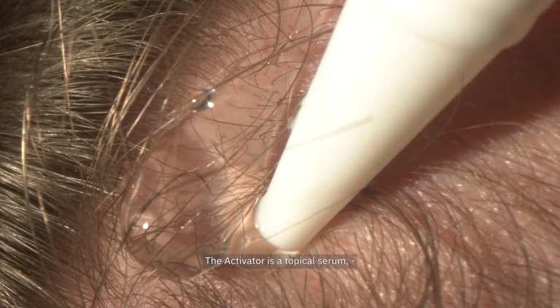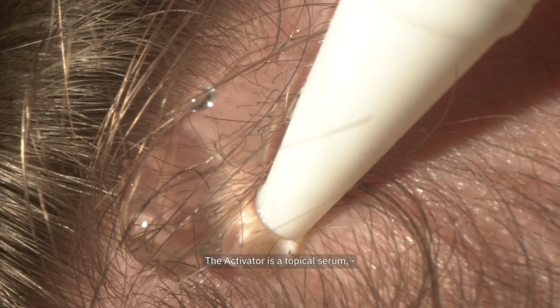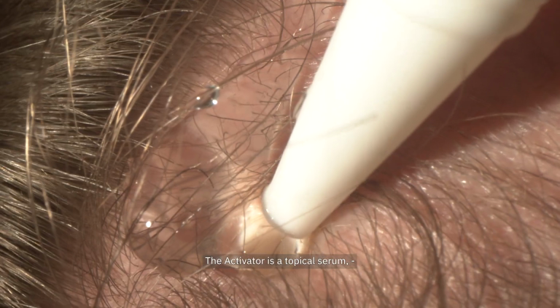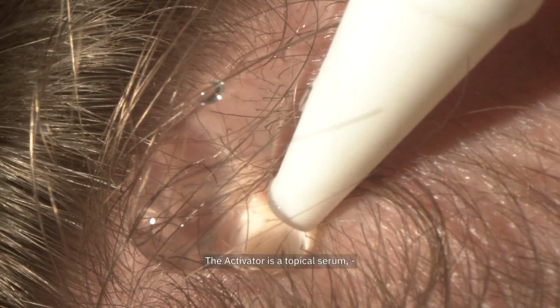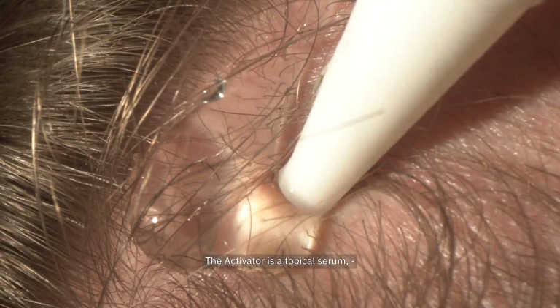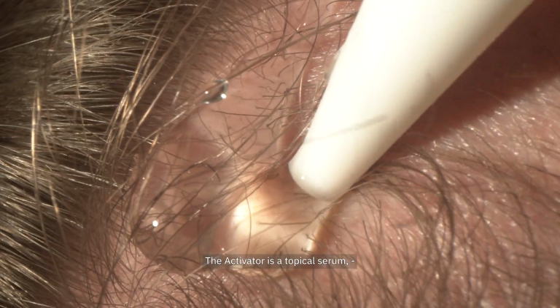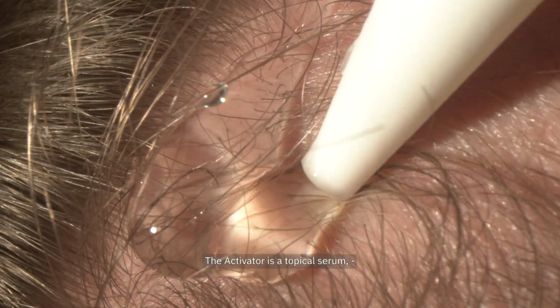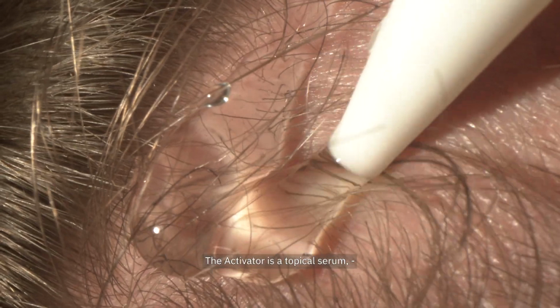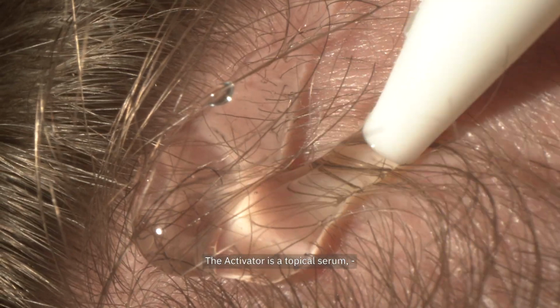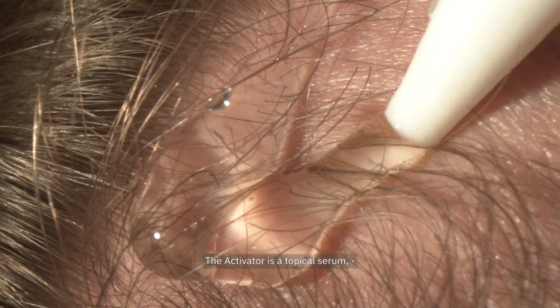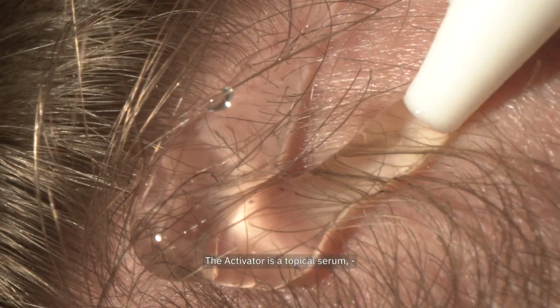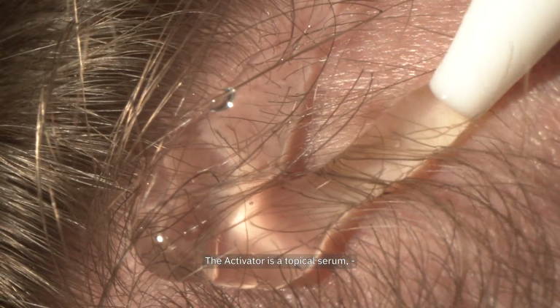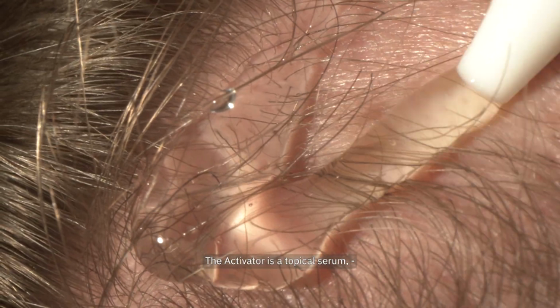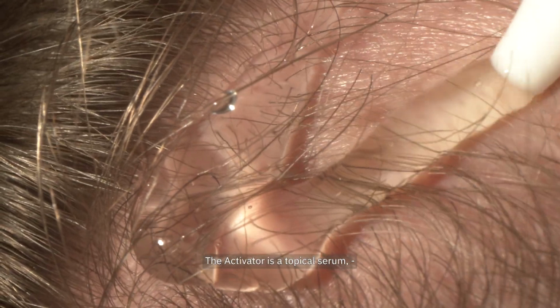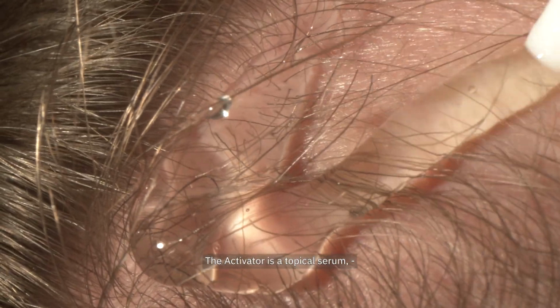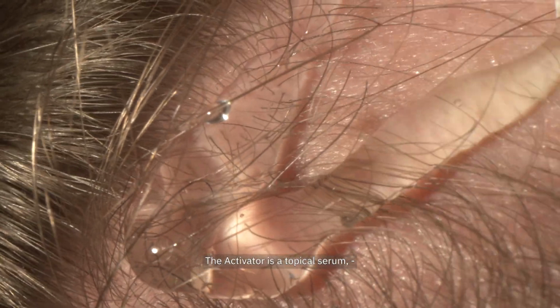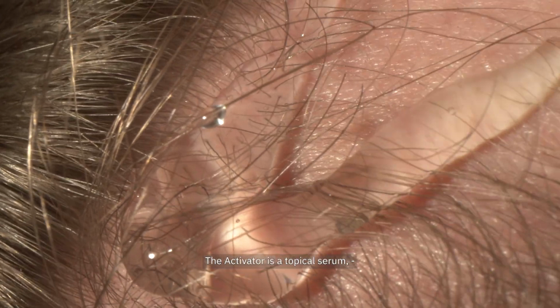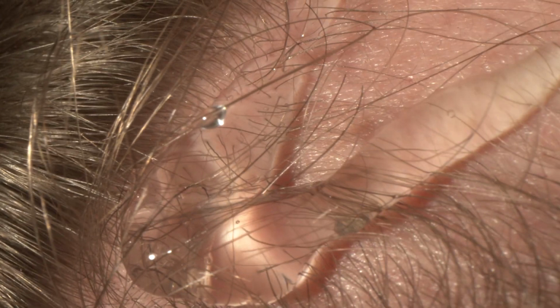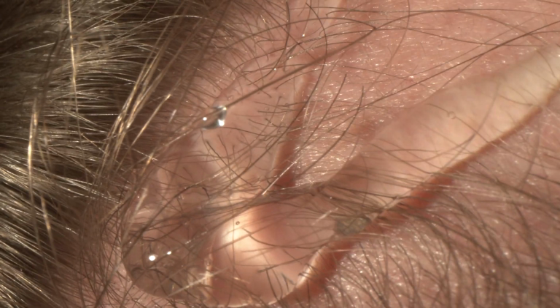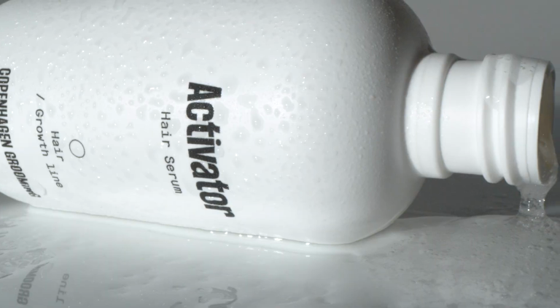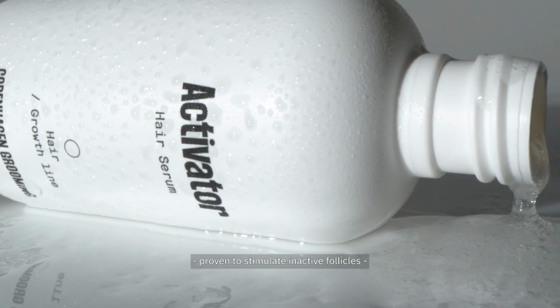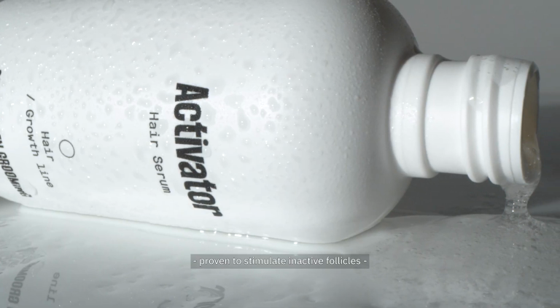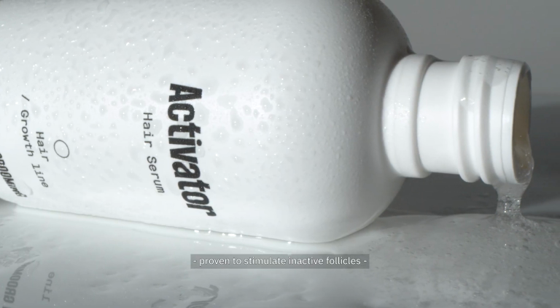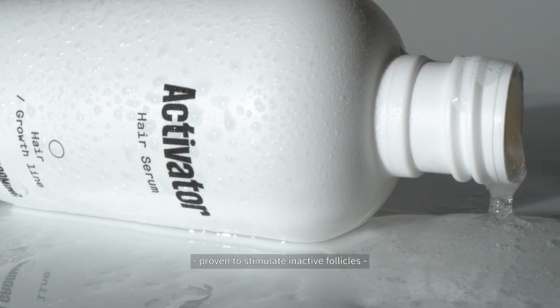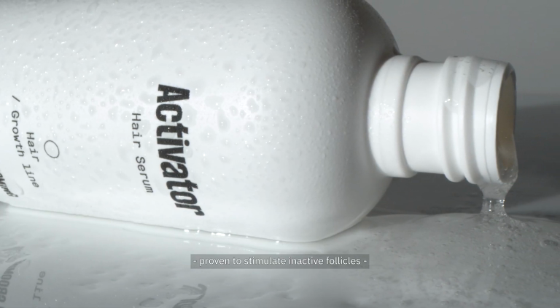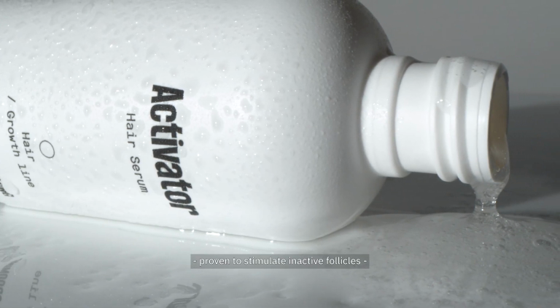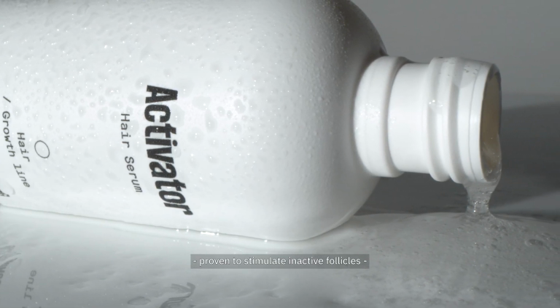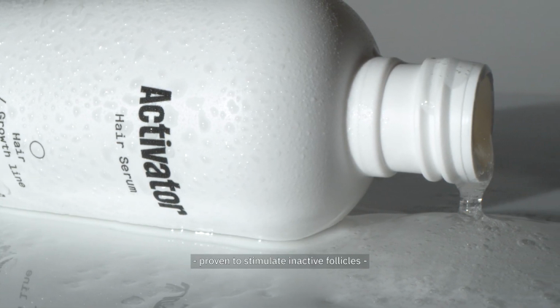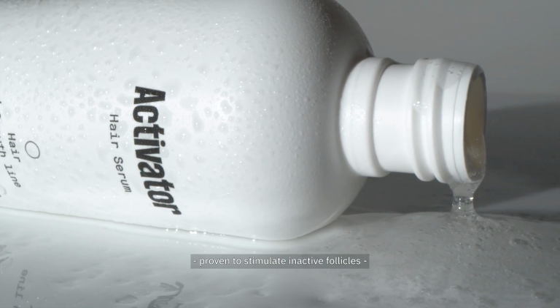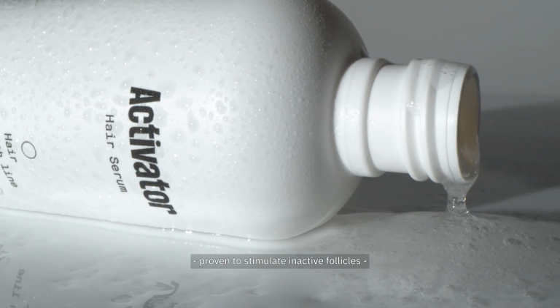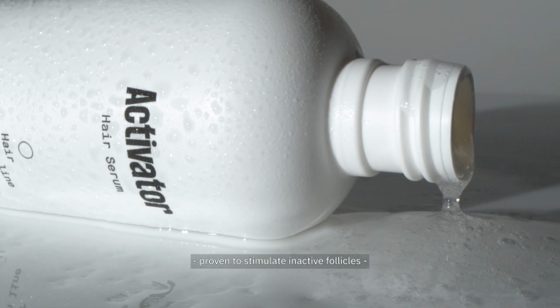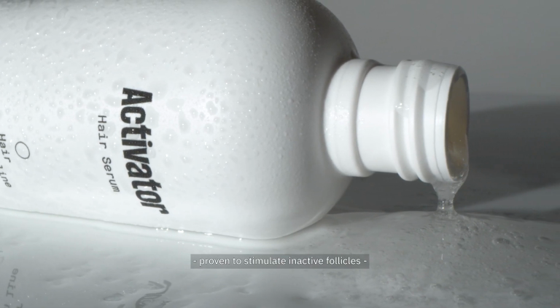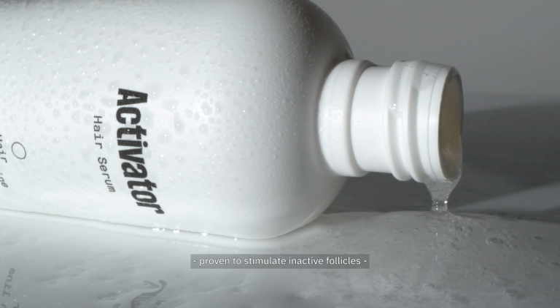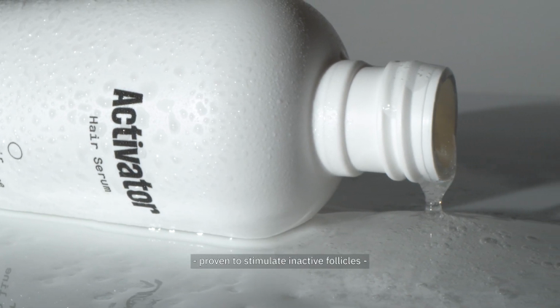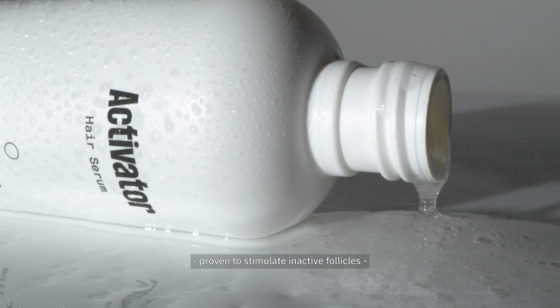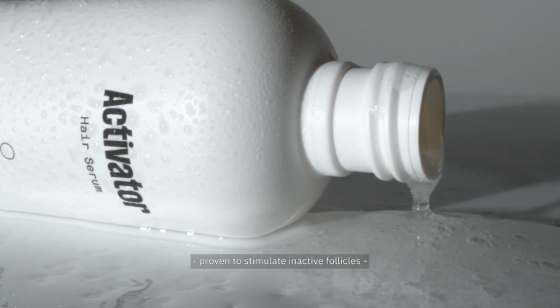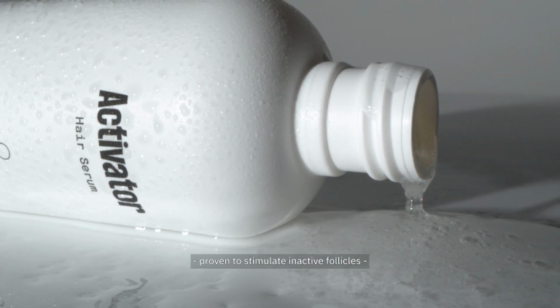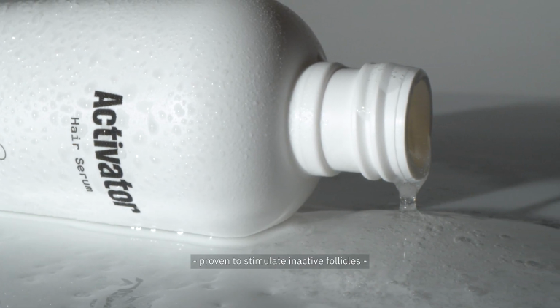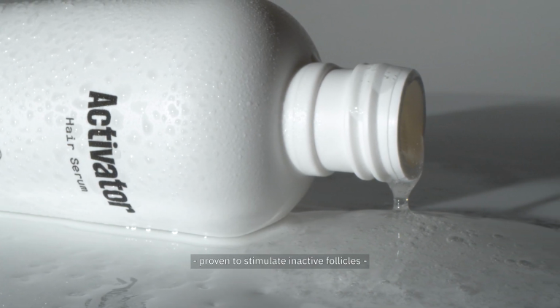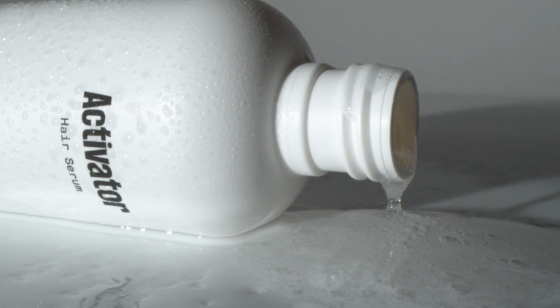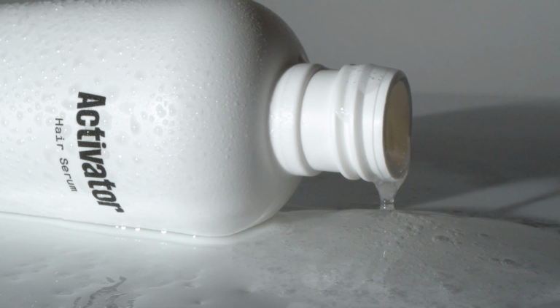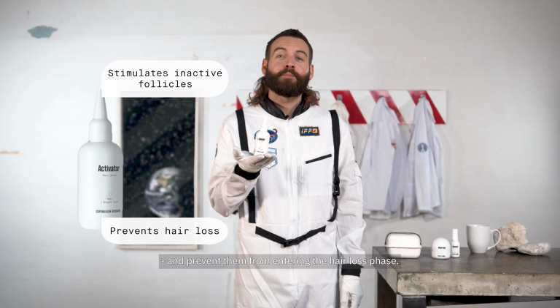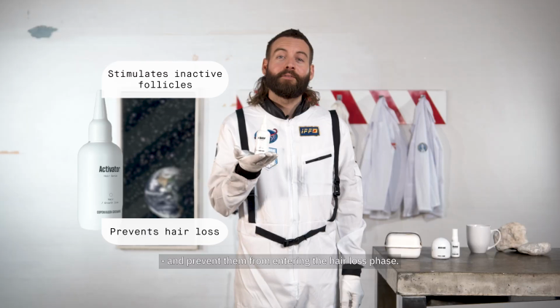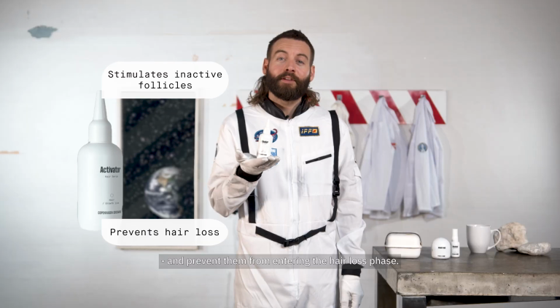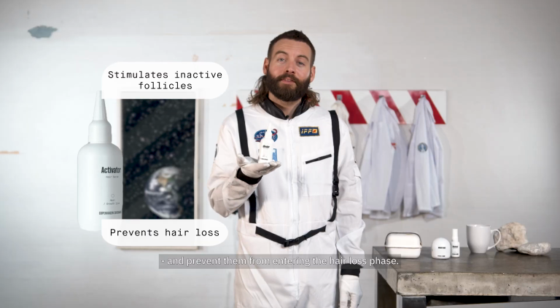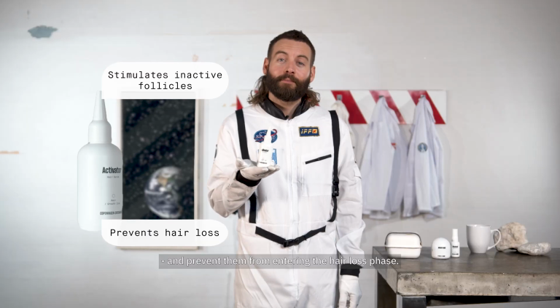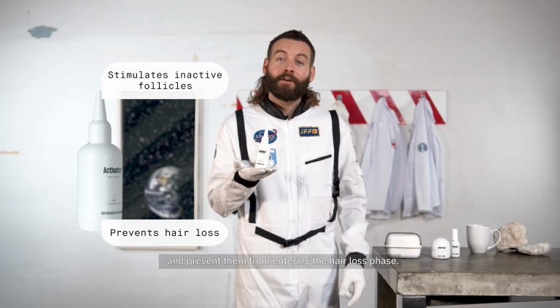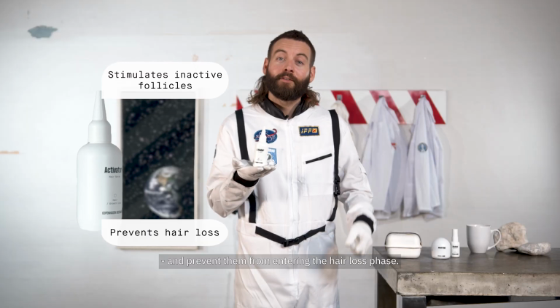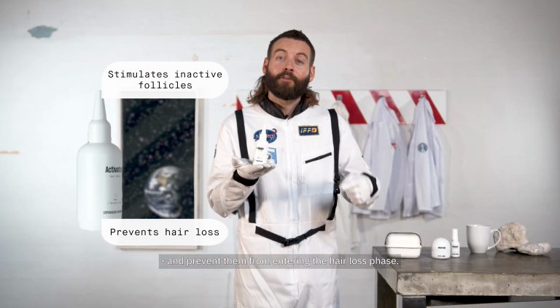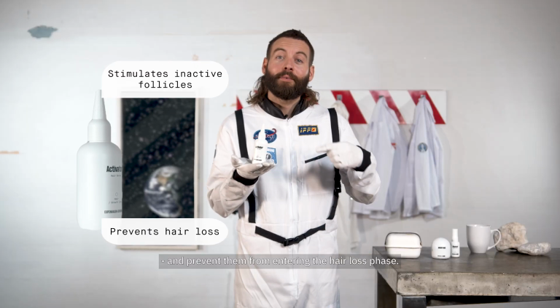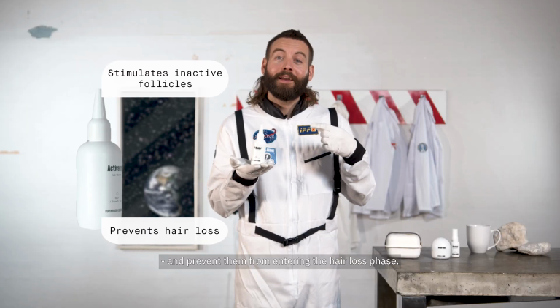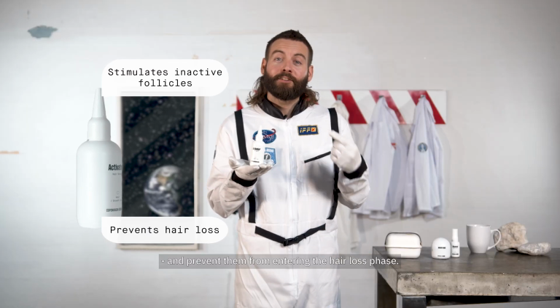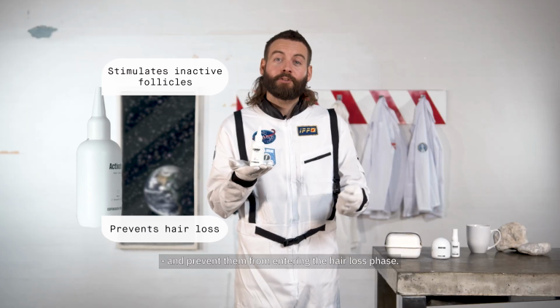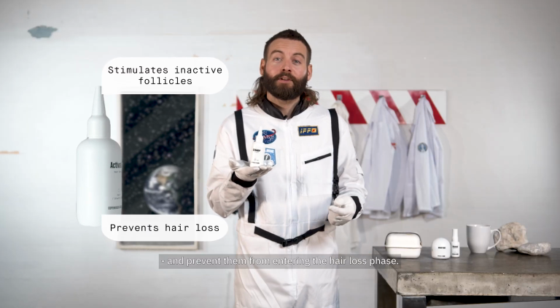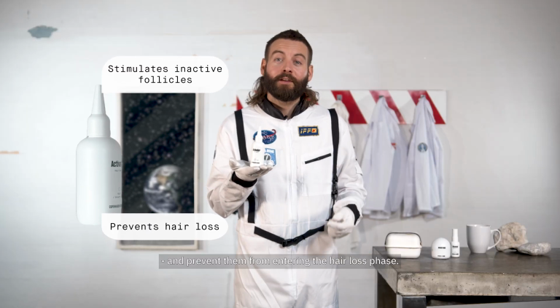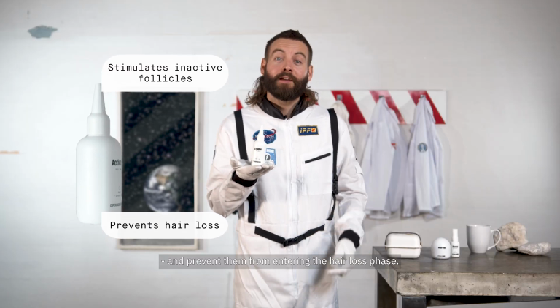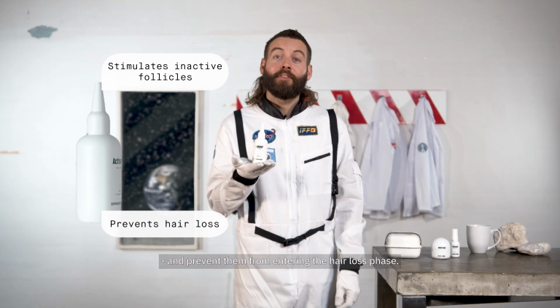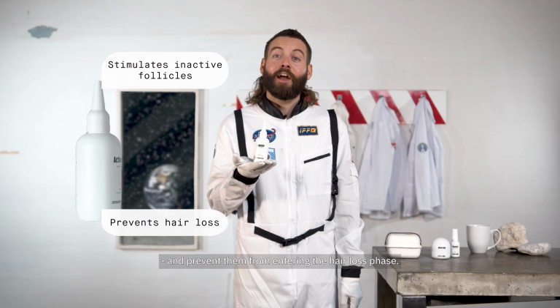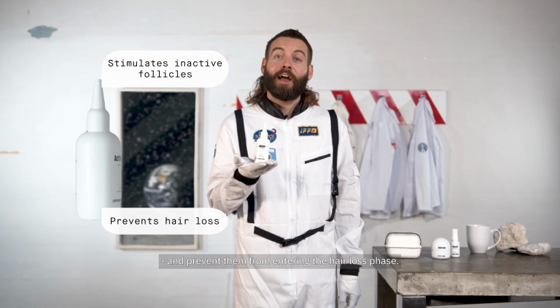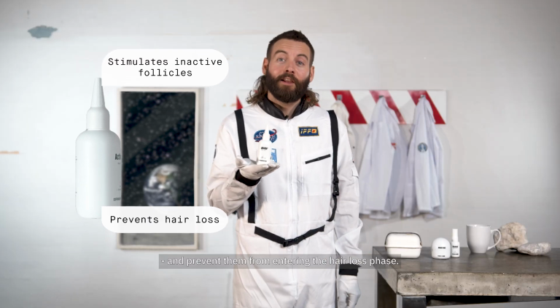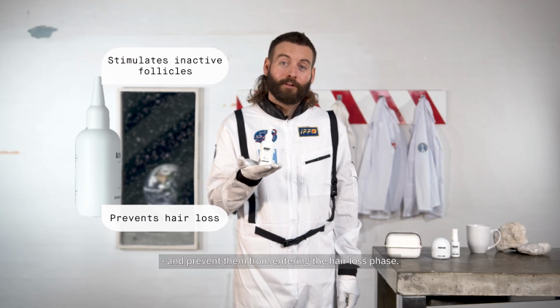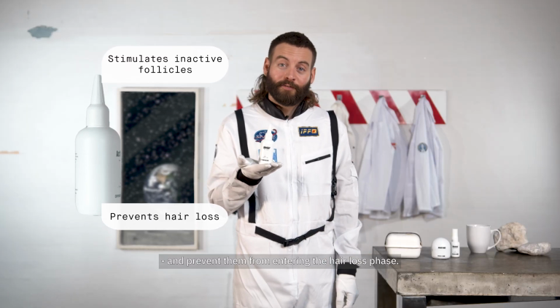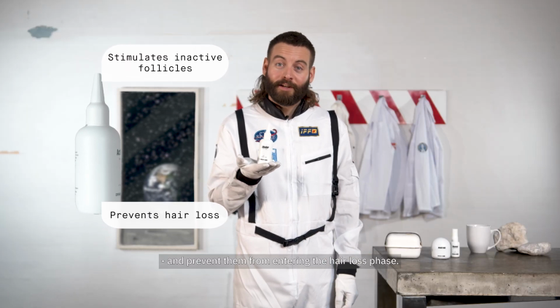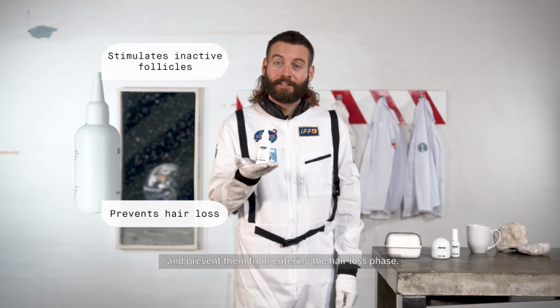The activator is a topical serum proven to stimulate inactive follicles and prevent them from entering the hair loss phase.